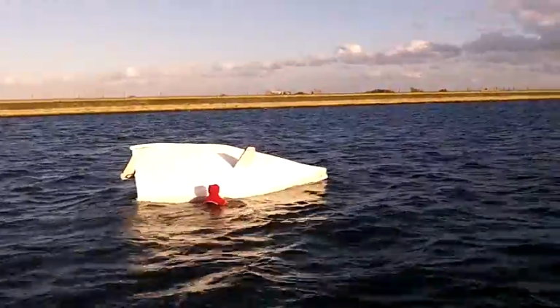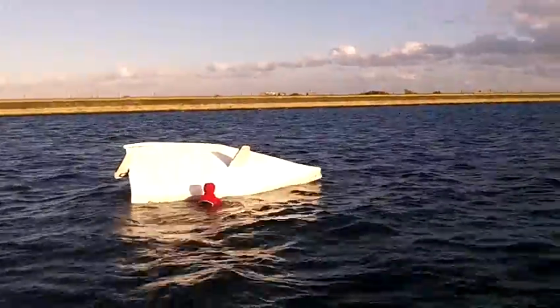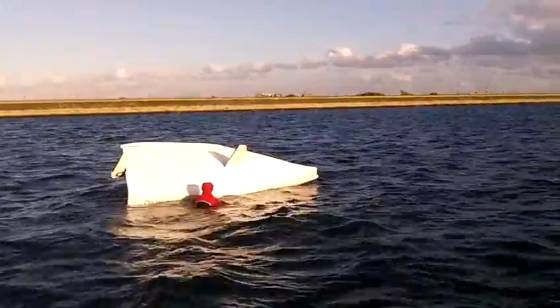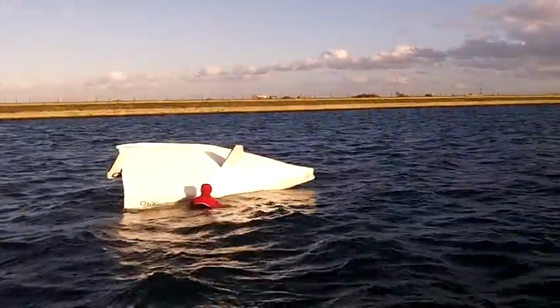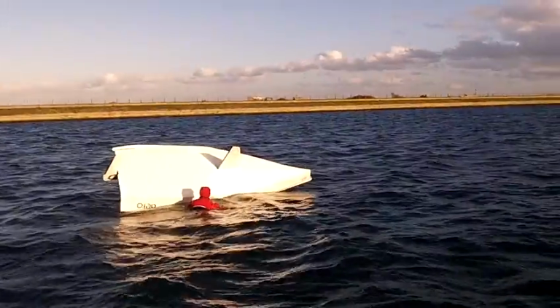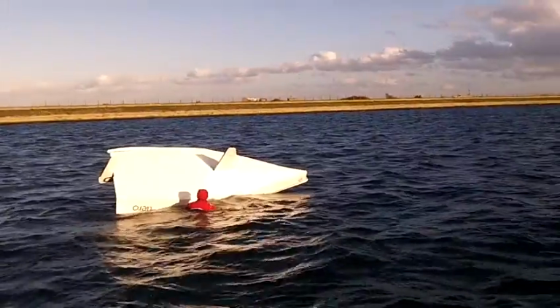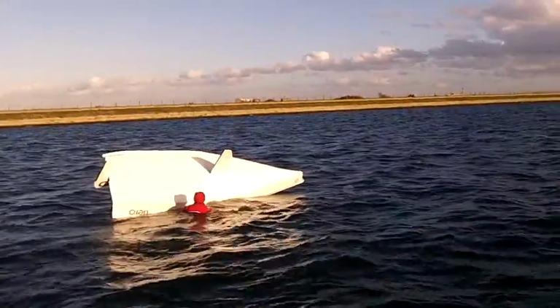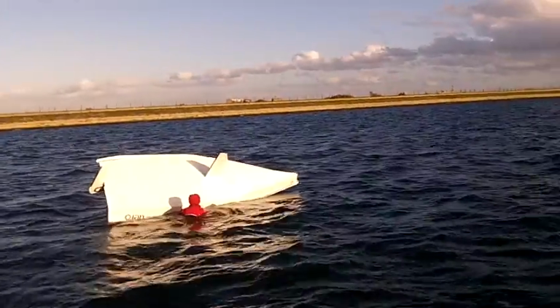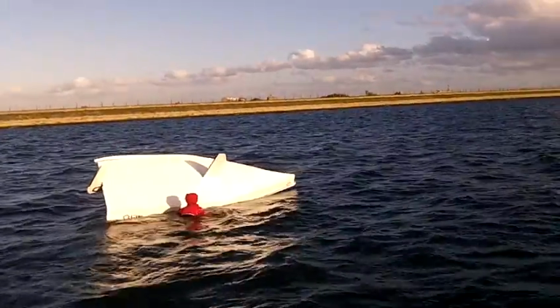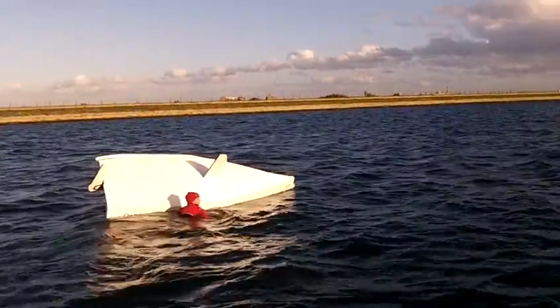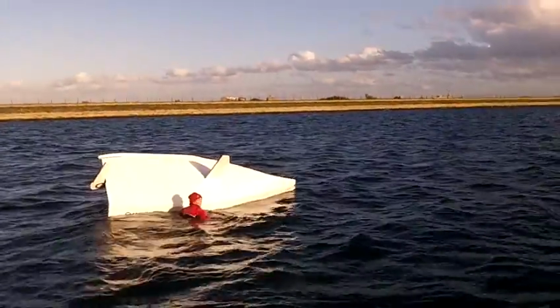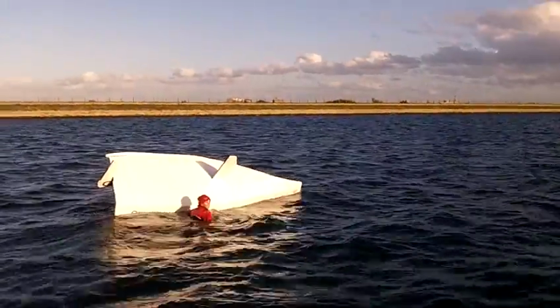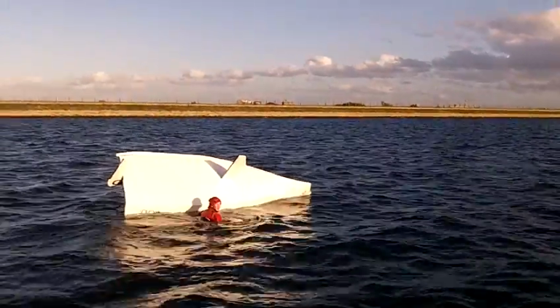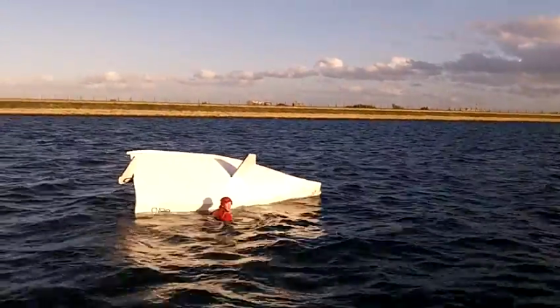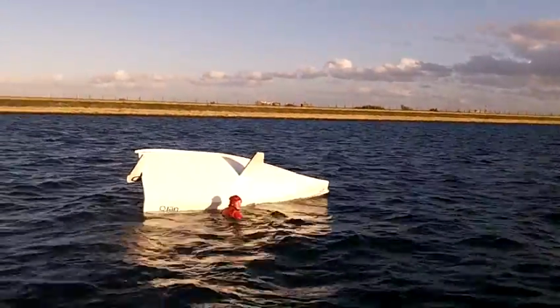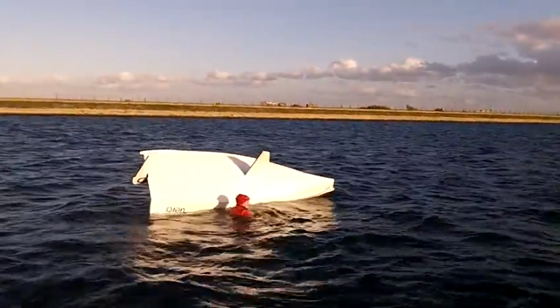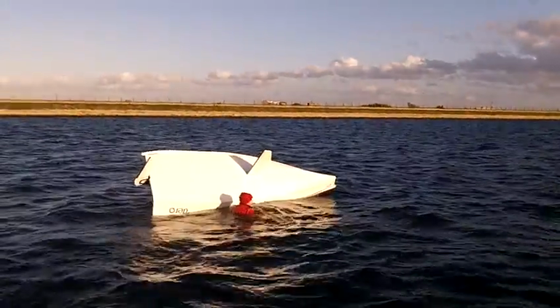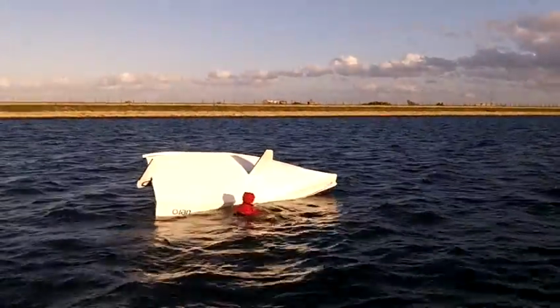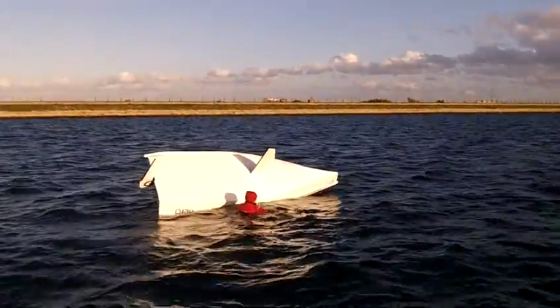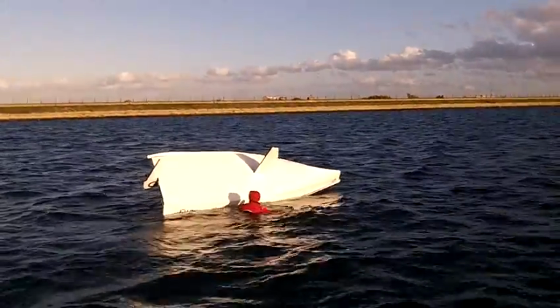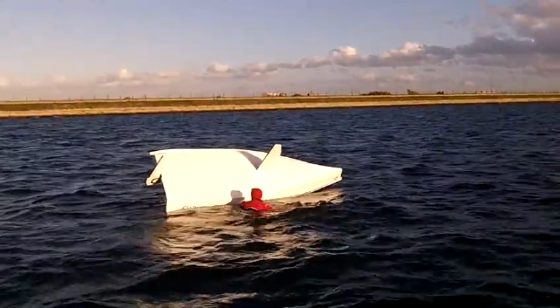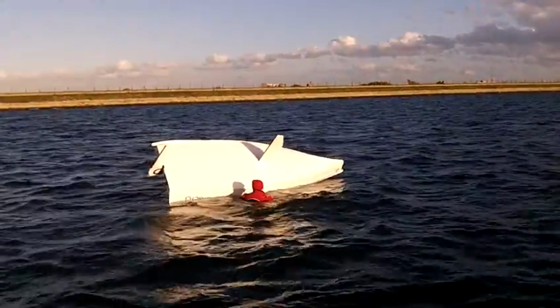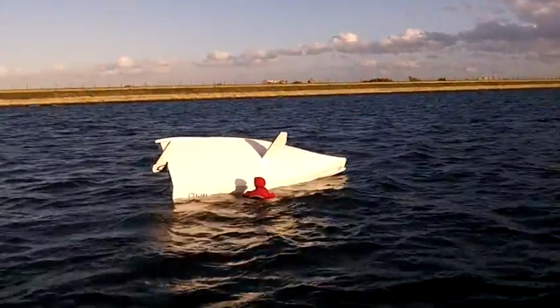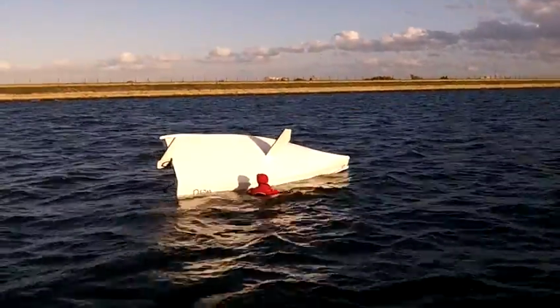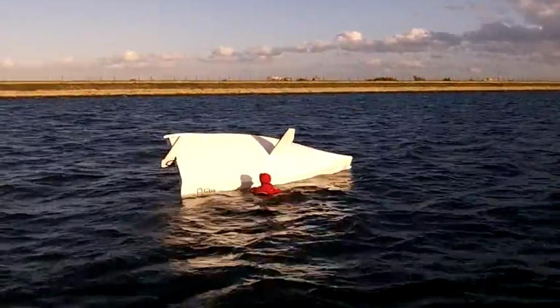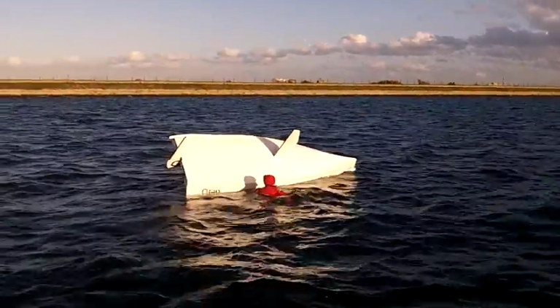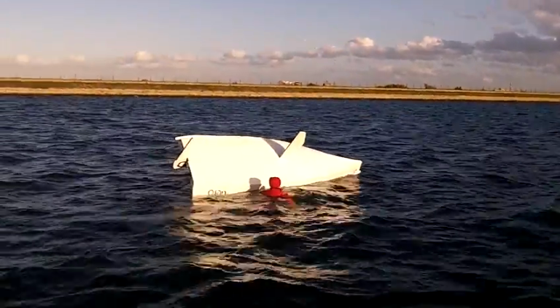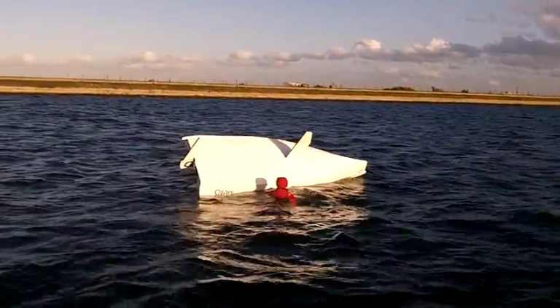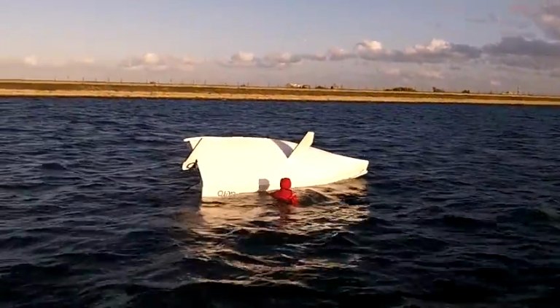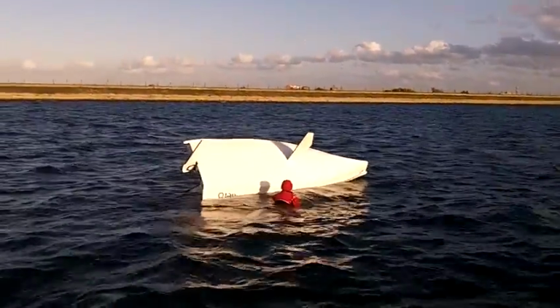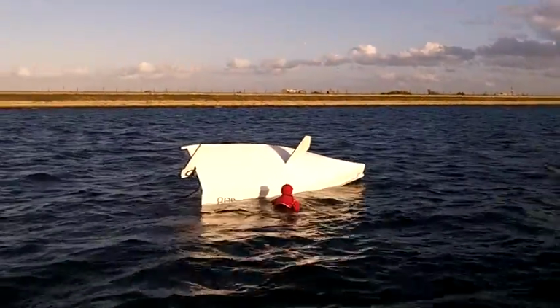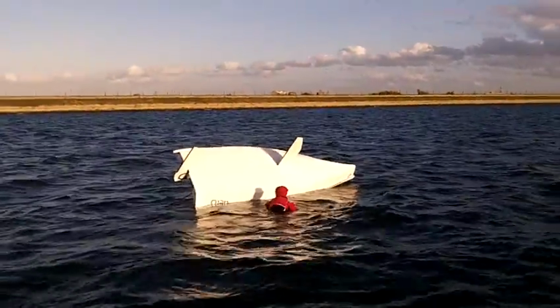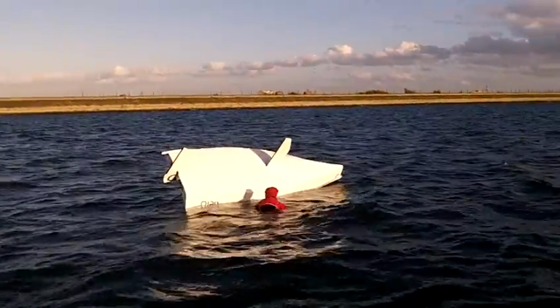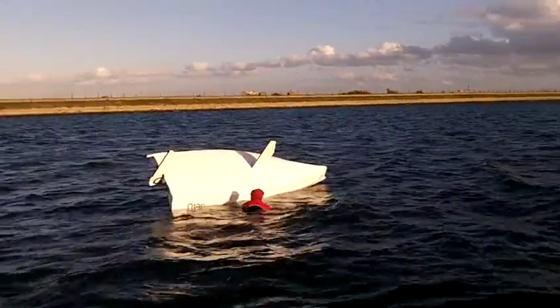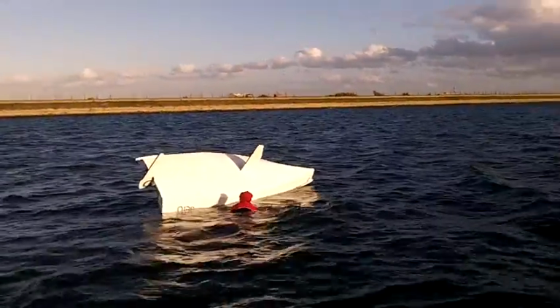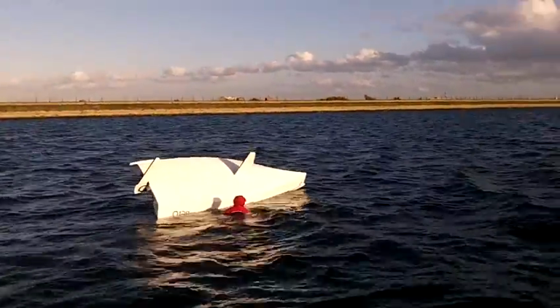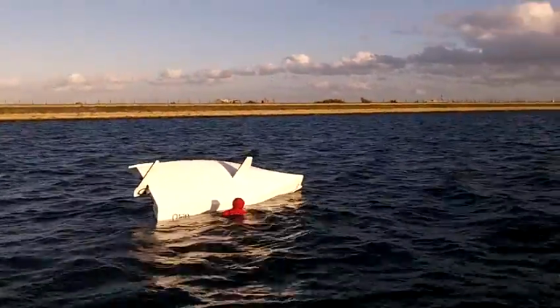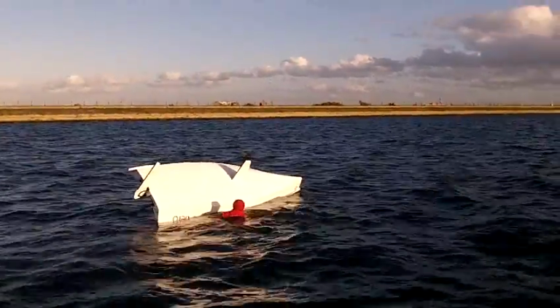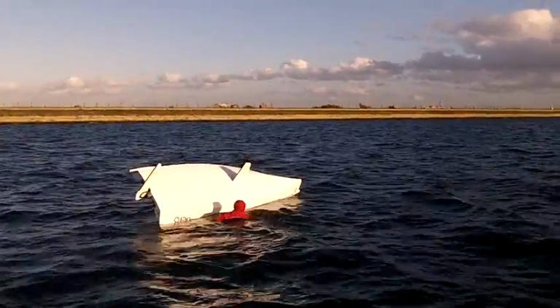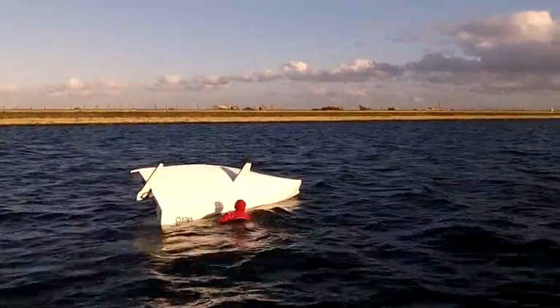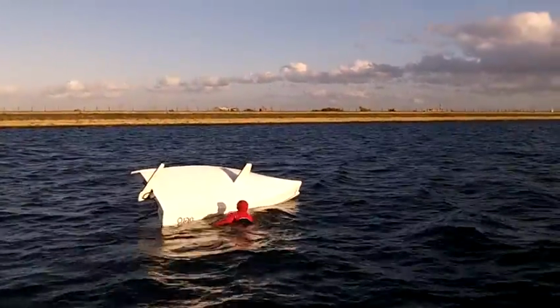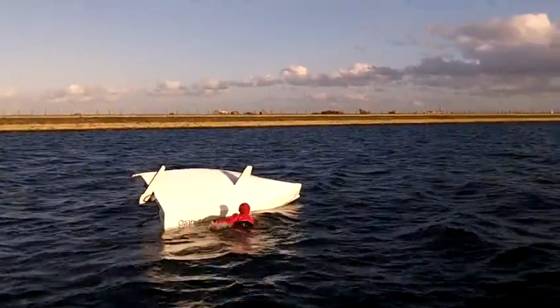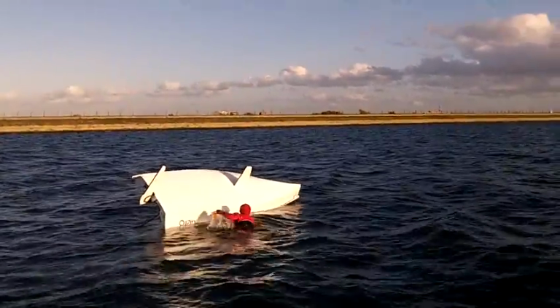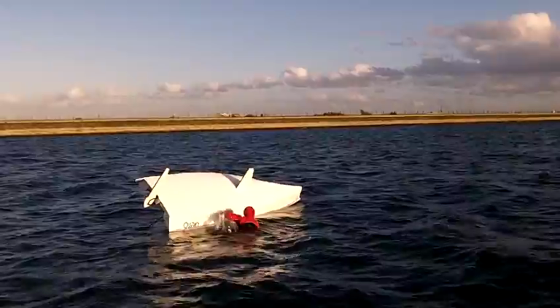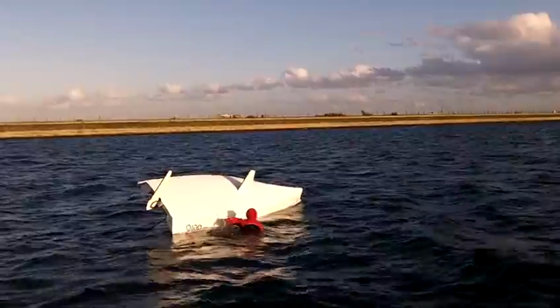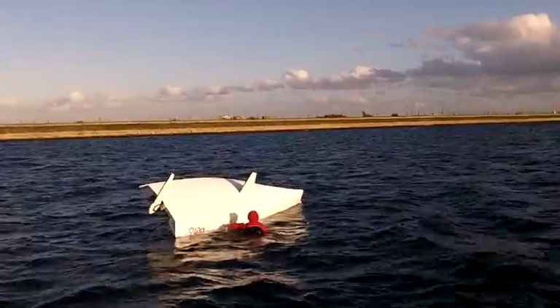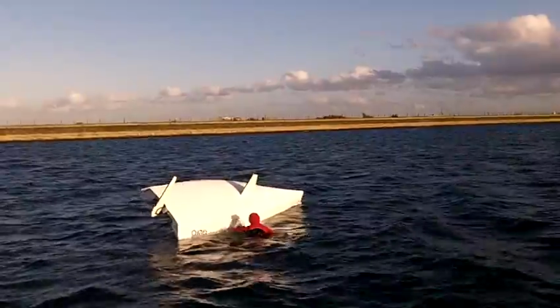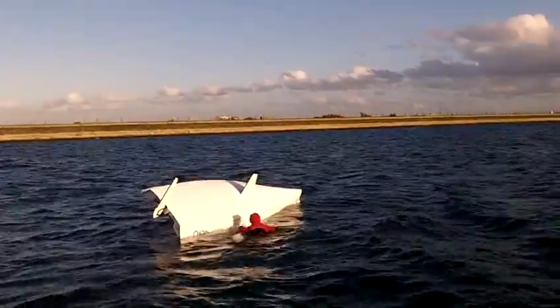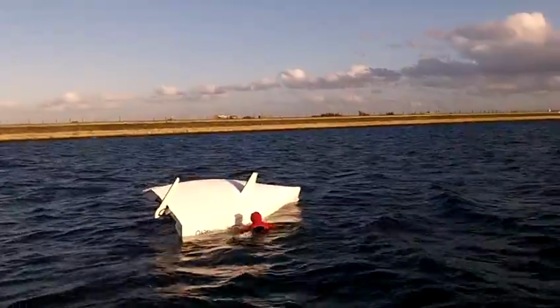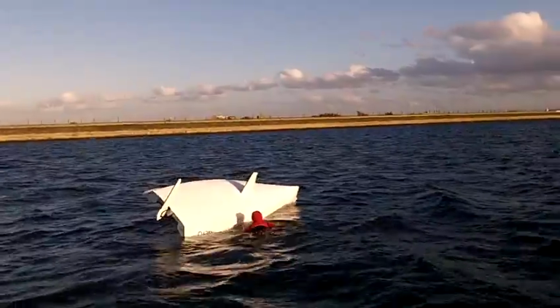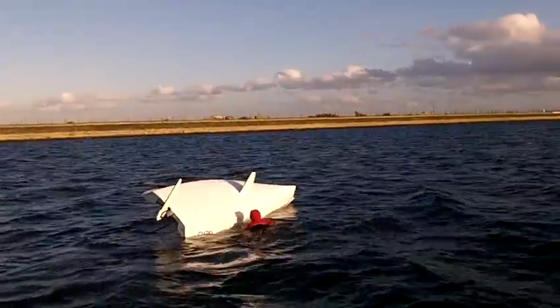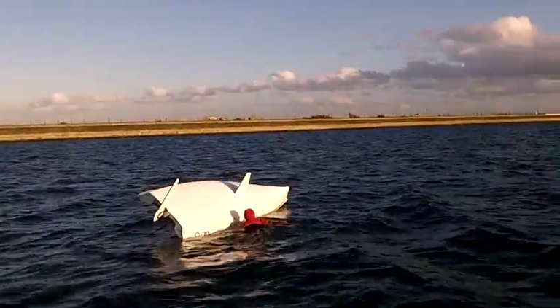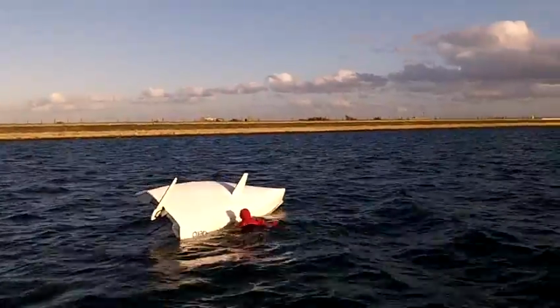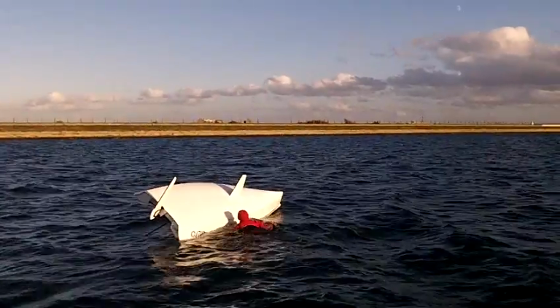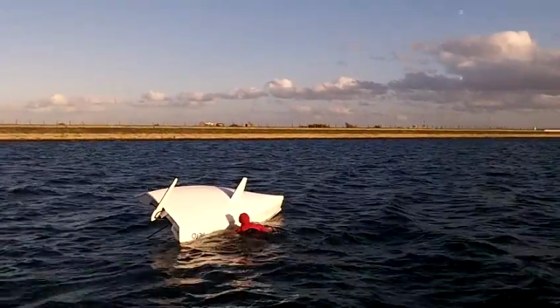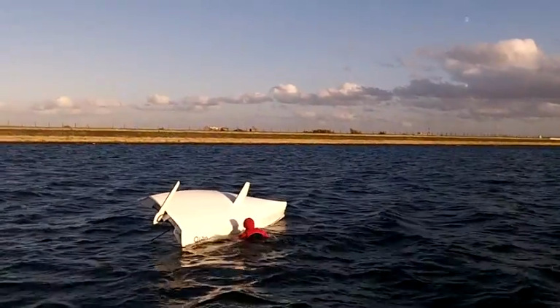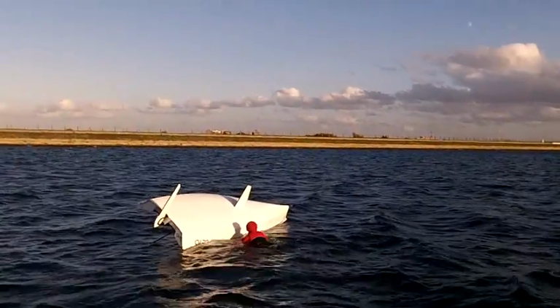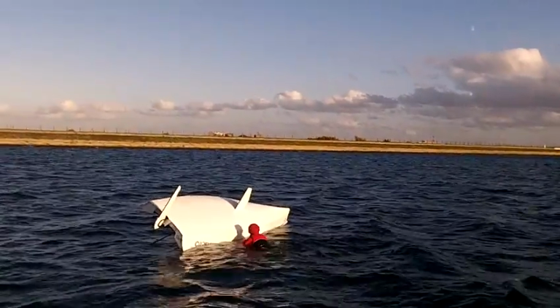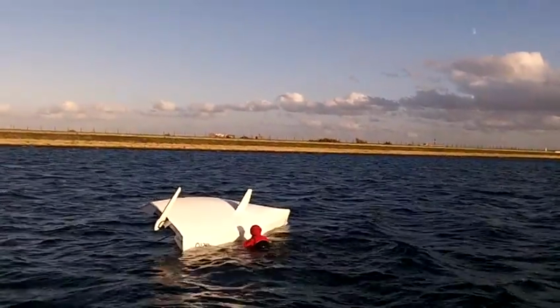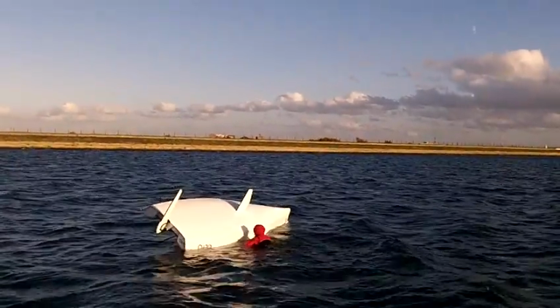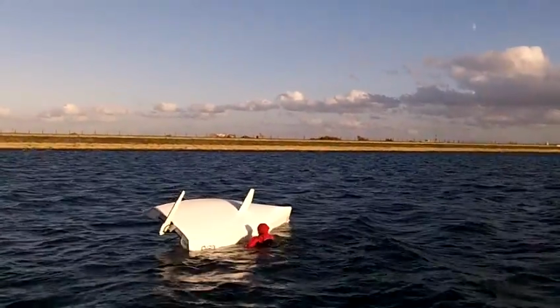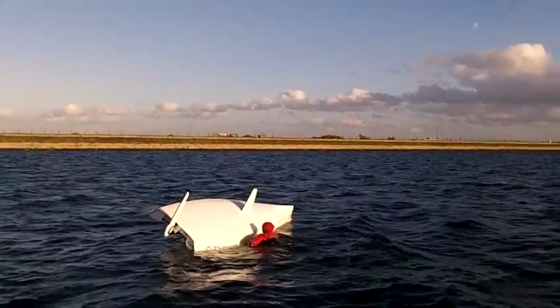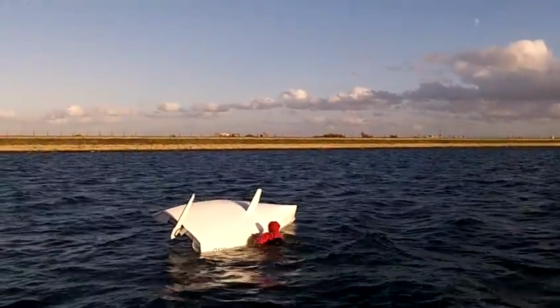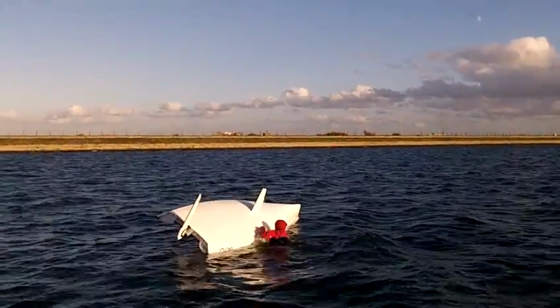Ok Ben, just let it go turtle. We'll see how it can right from turtle. Centre board slipped a little.